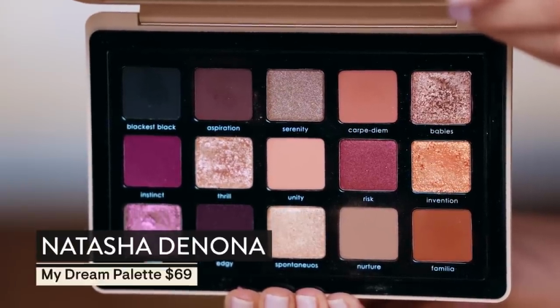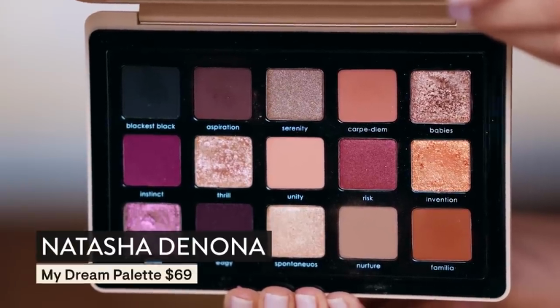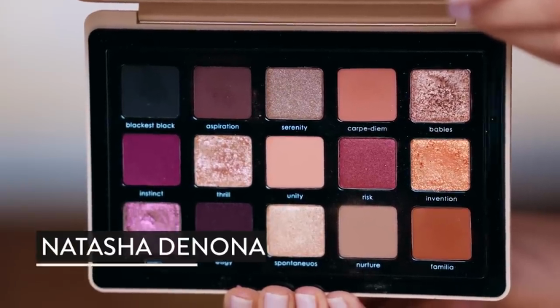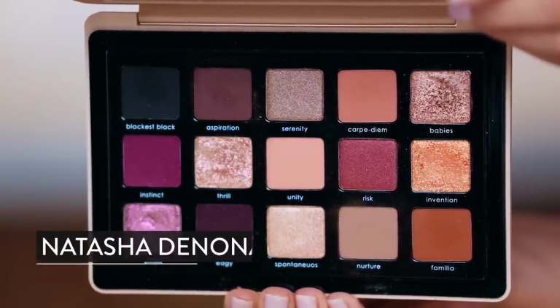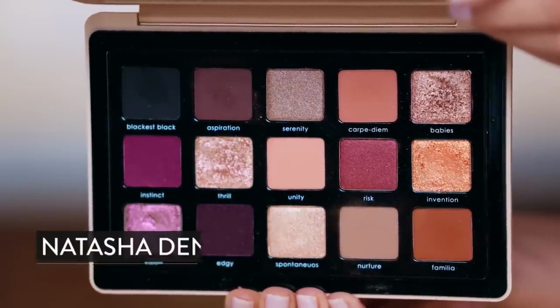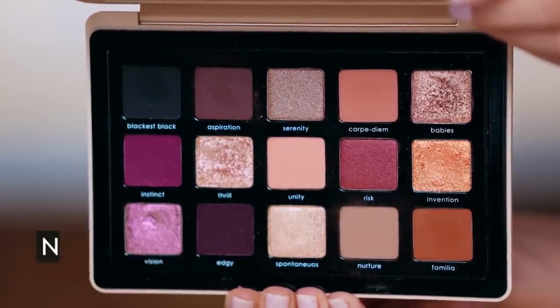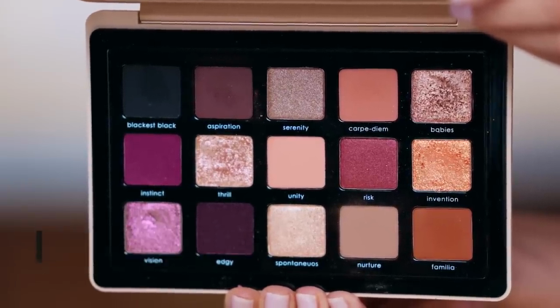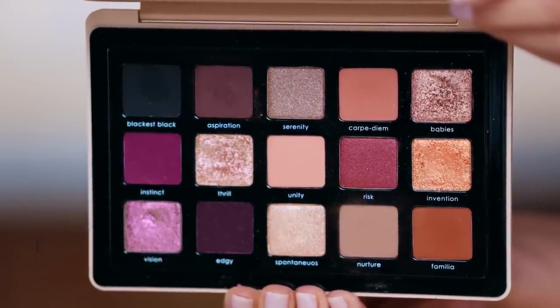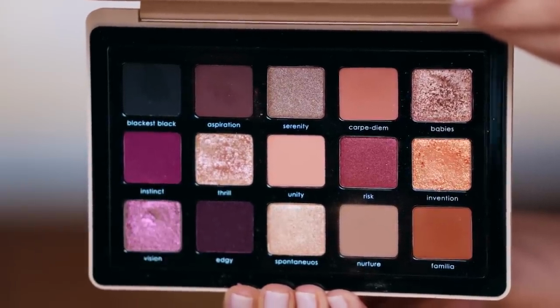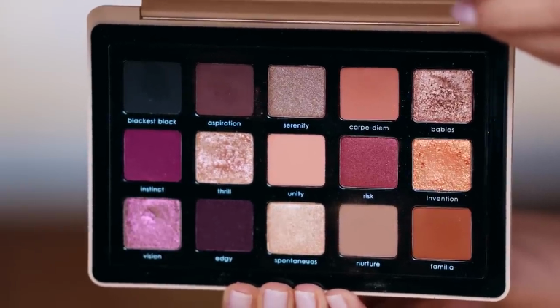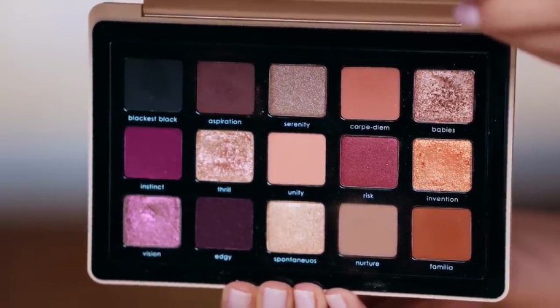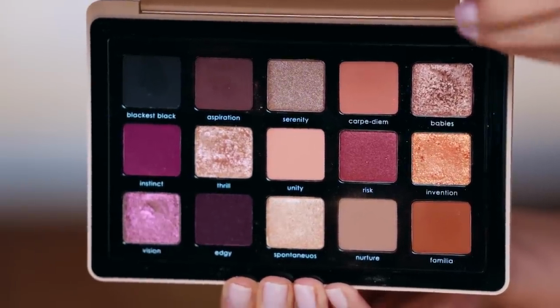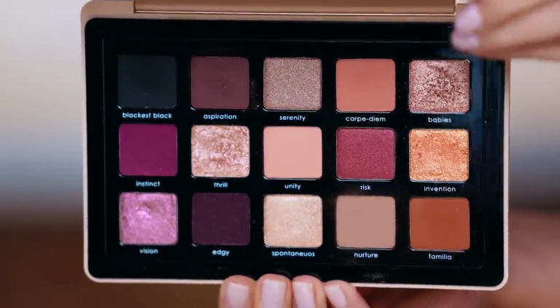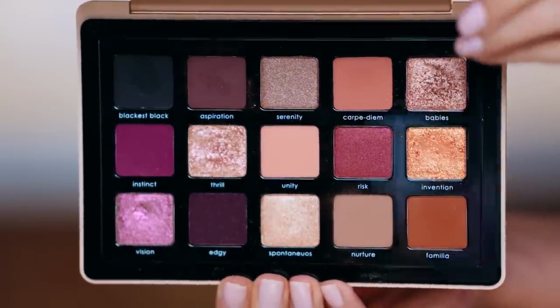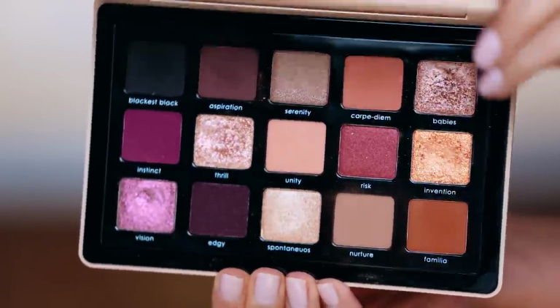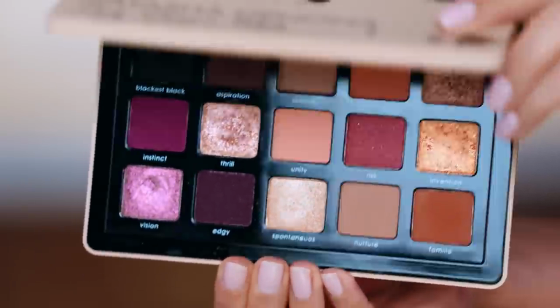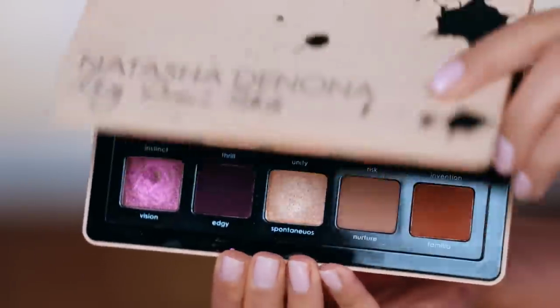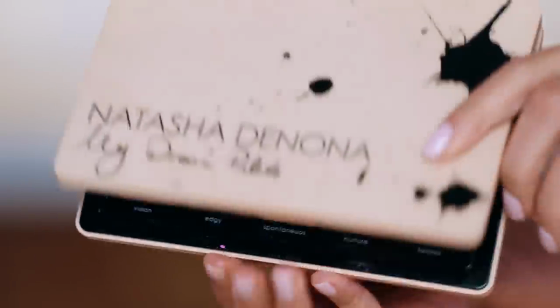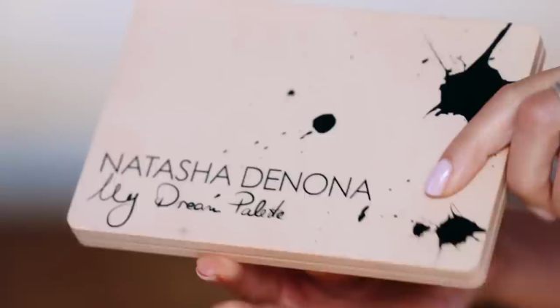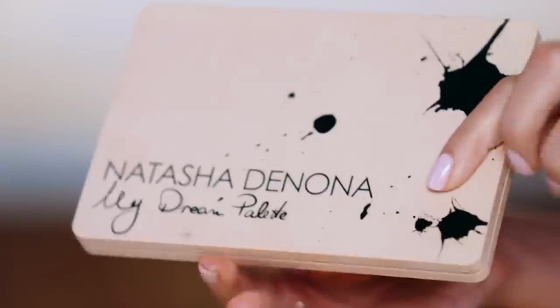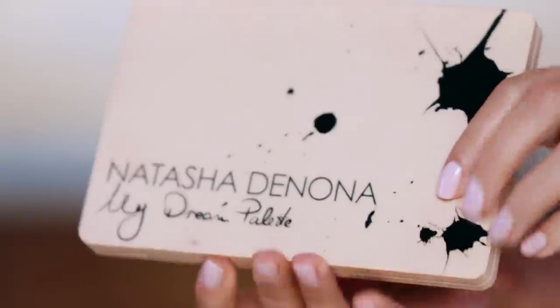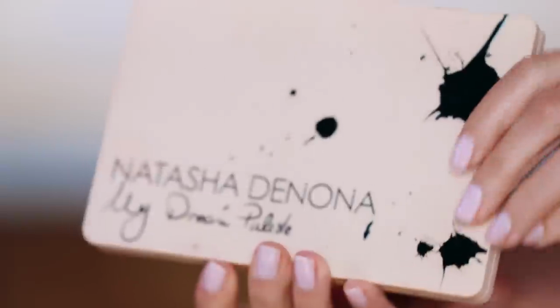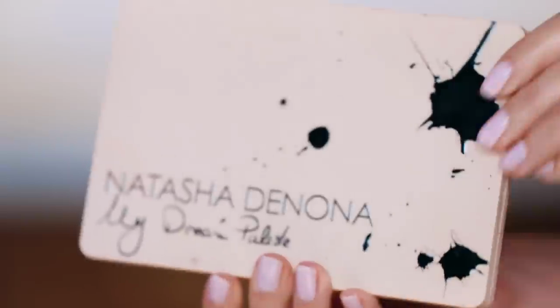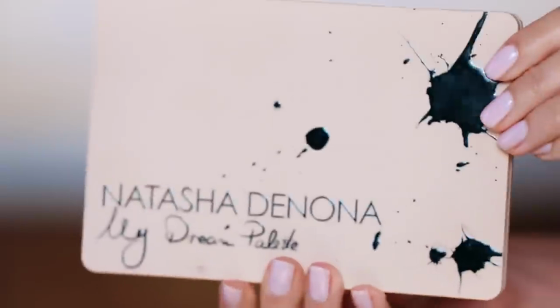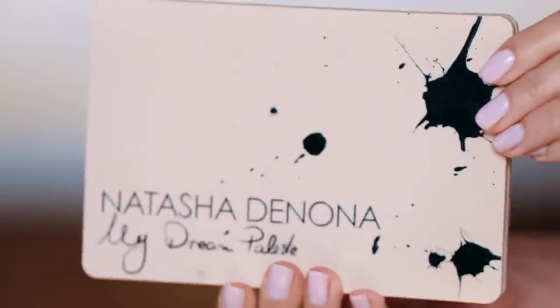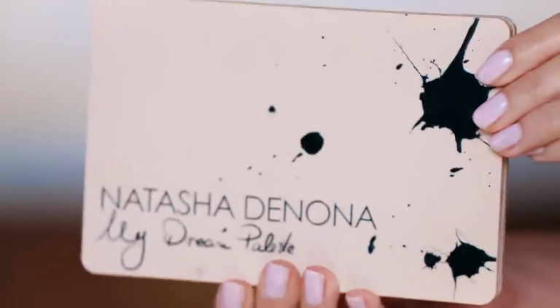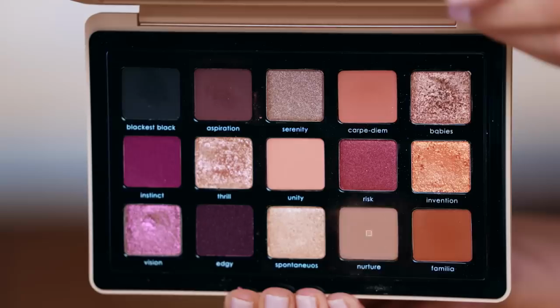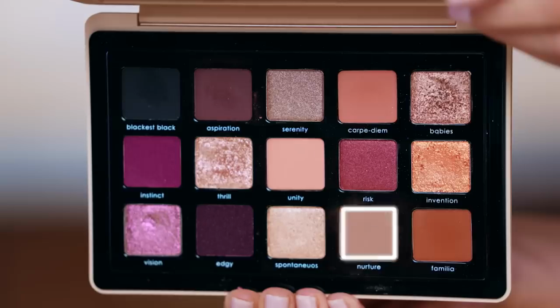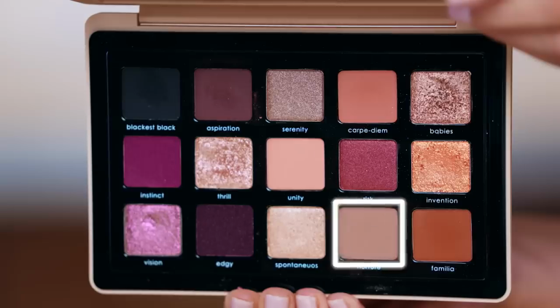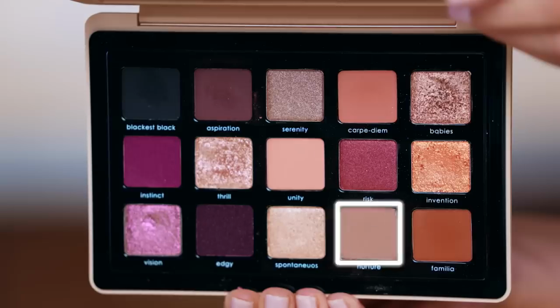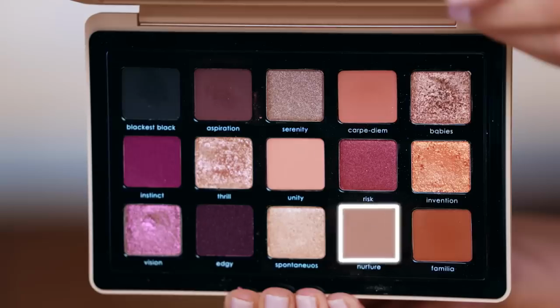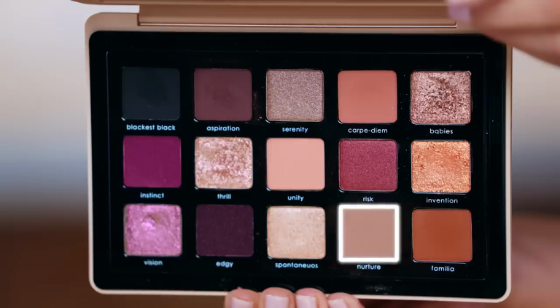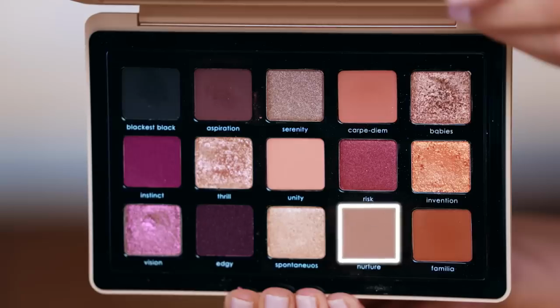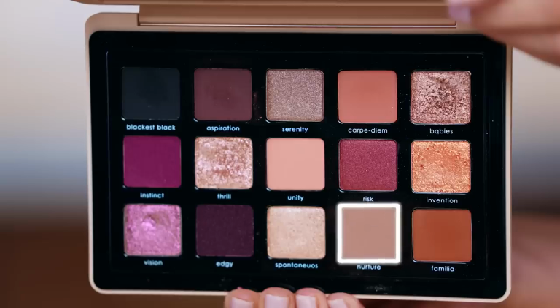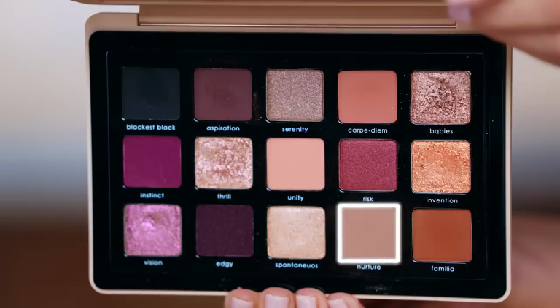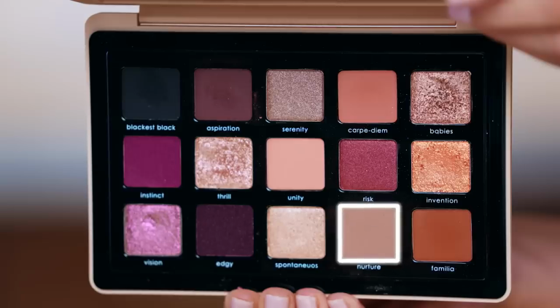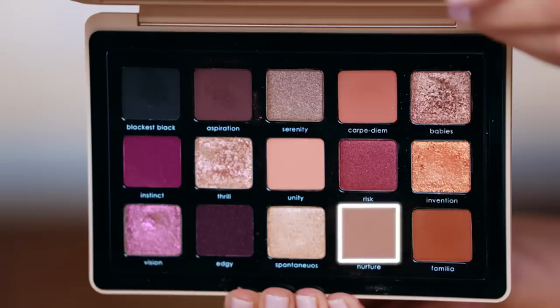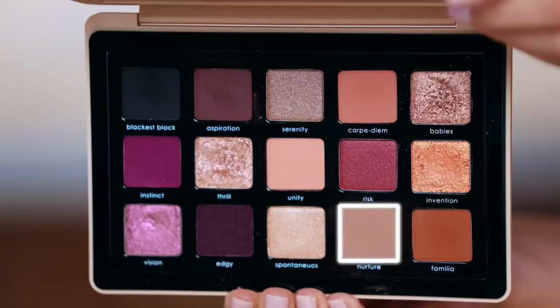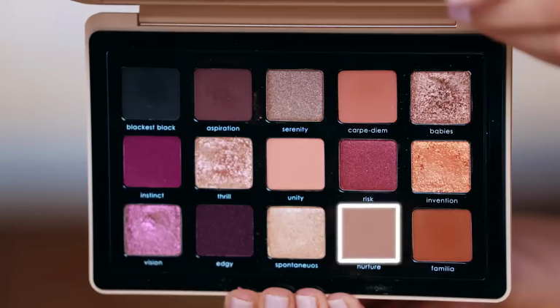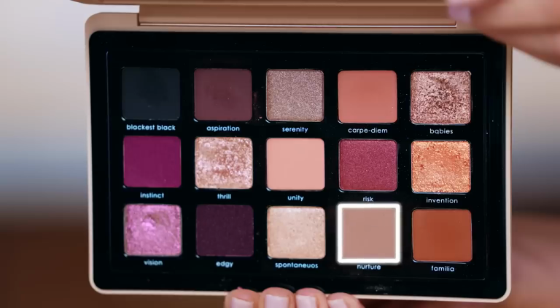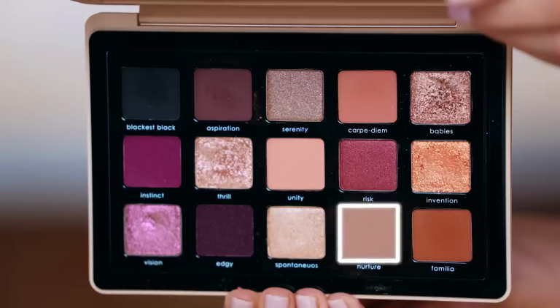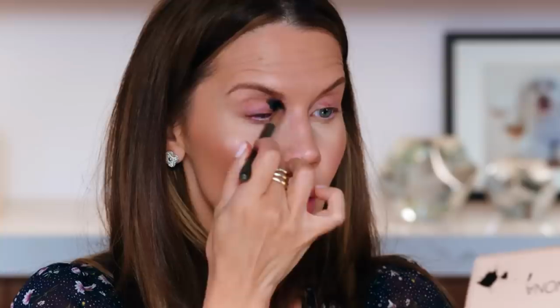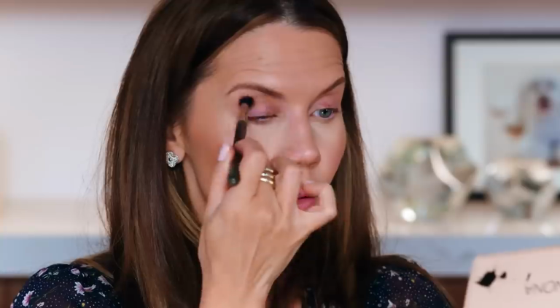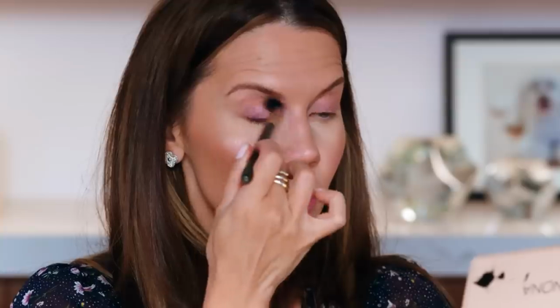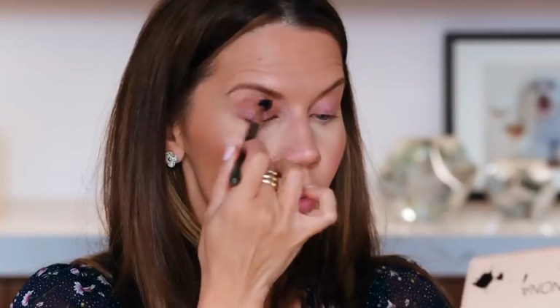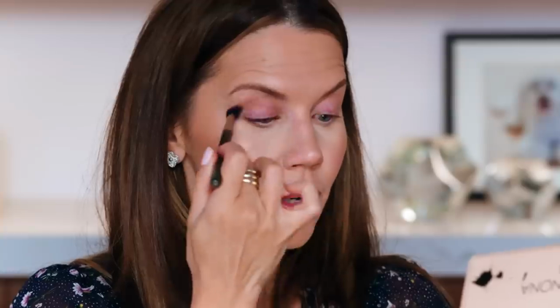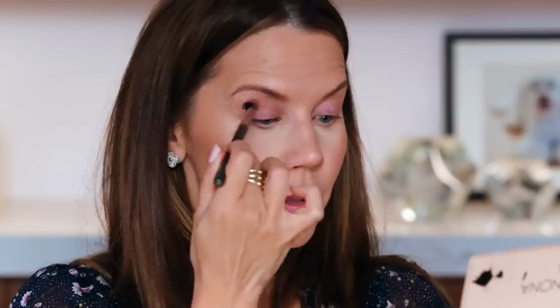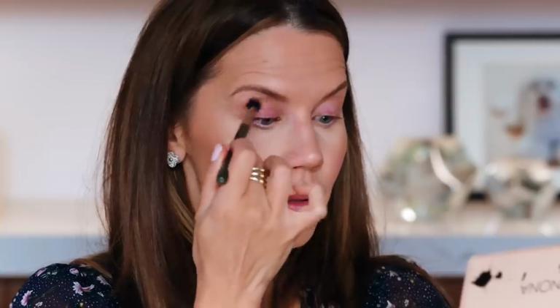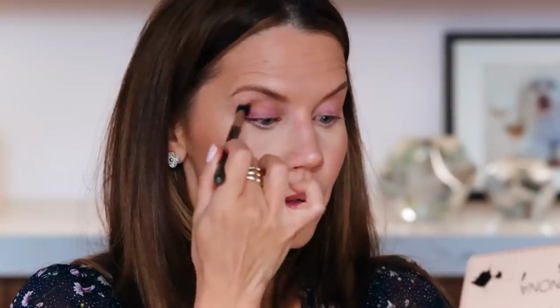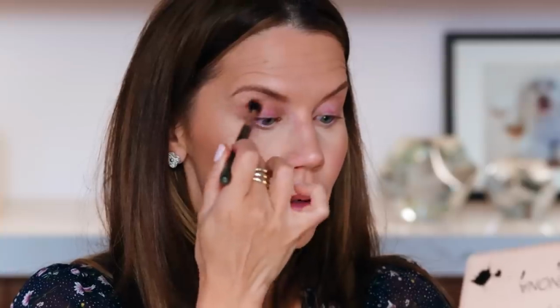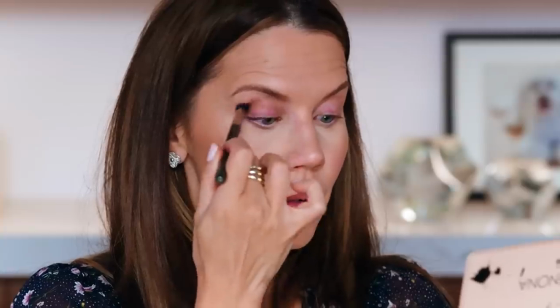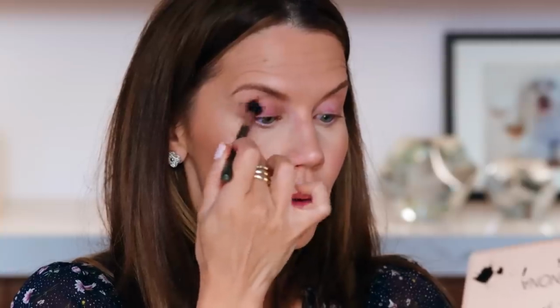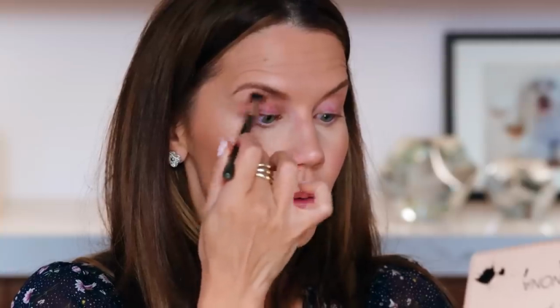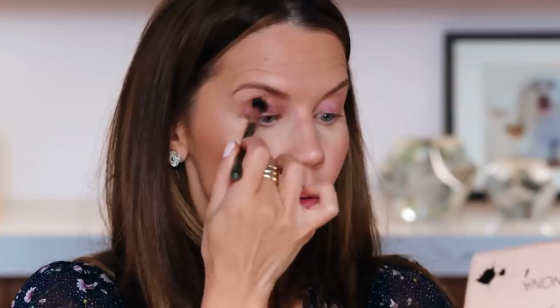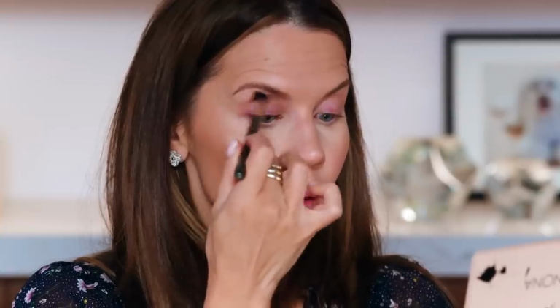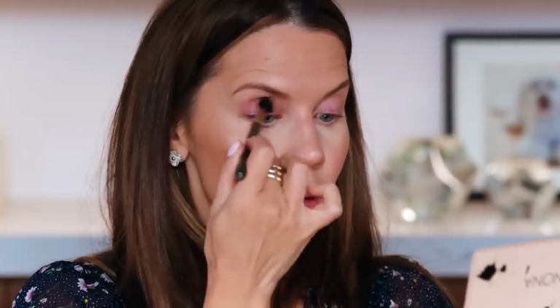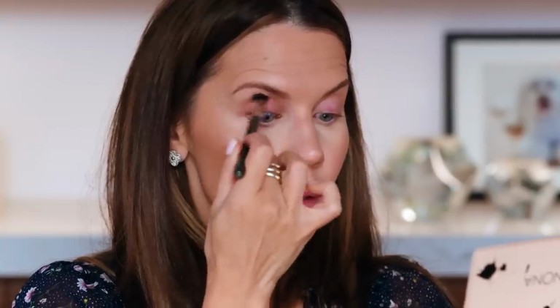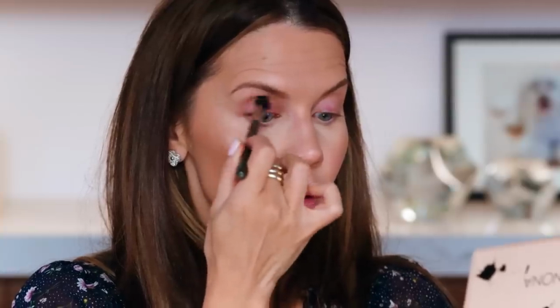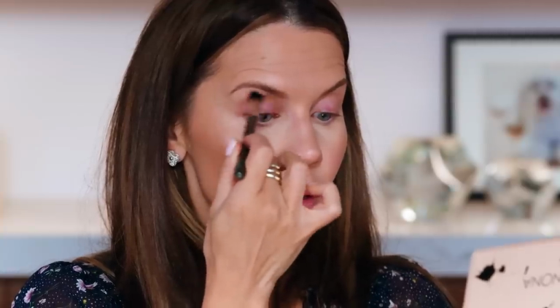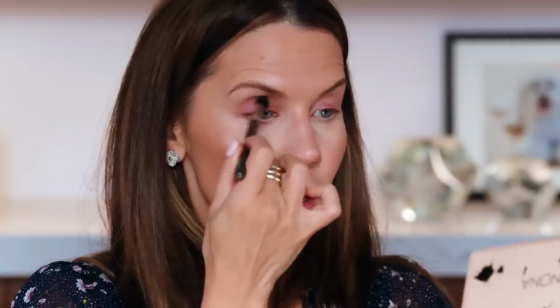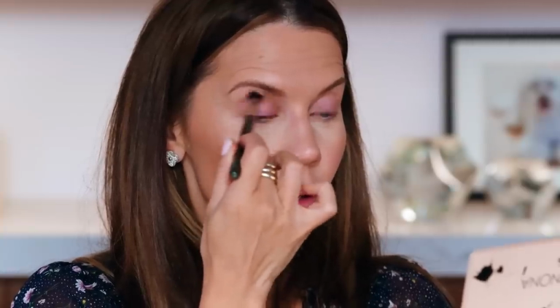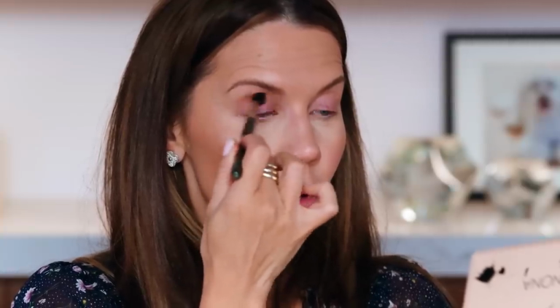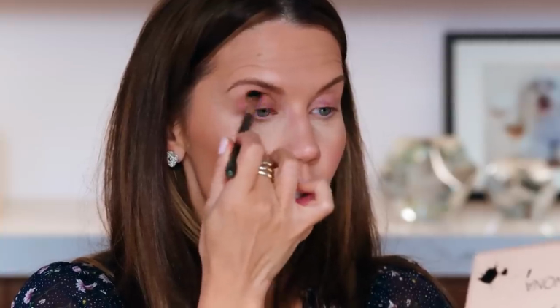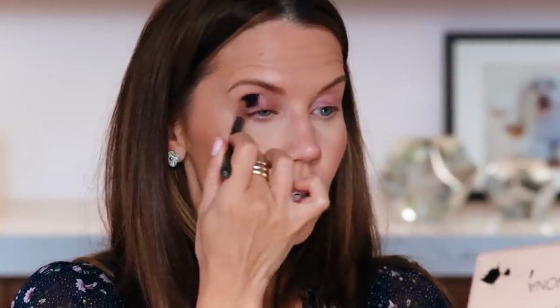Natasha Denona has a new palette that looks so beautiful. We're going to go in the crease with the shade Nurture.